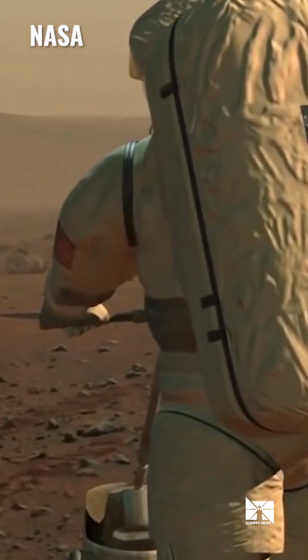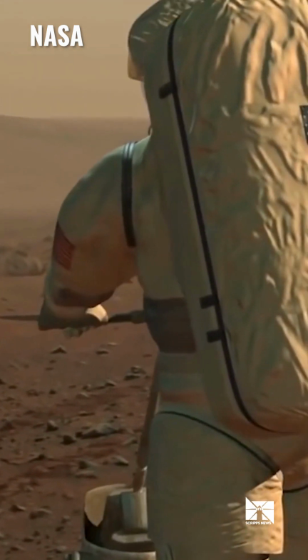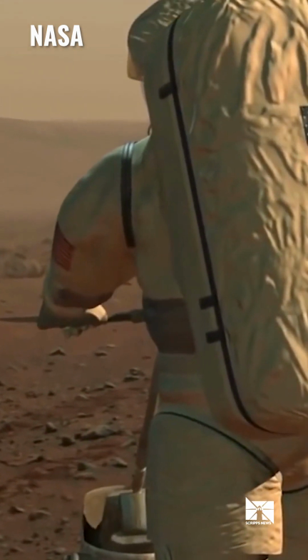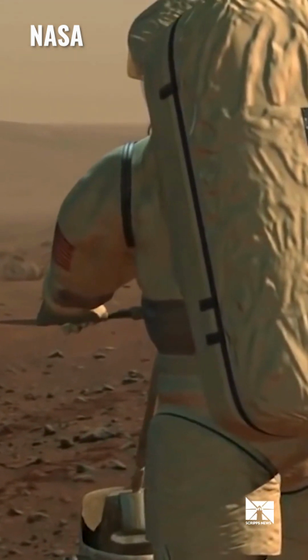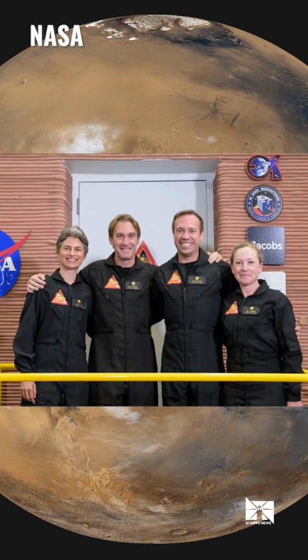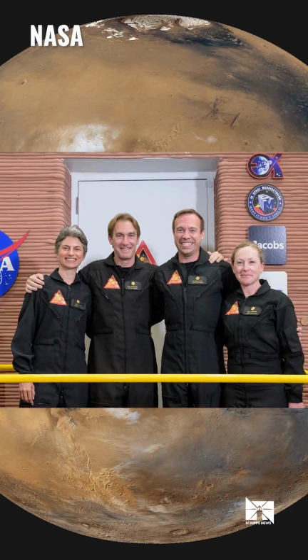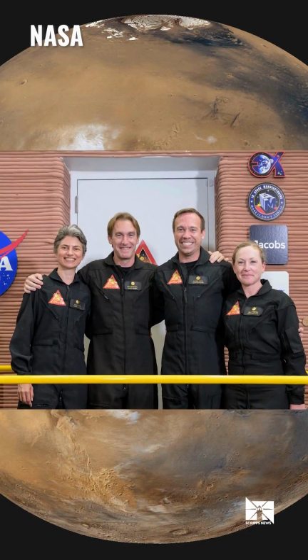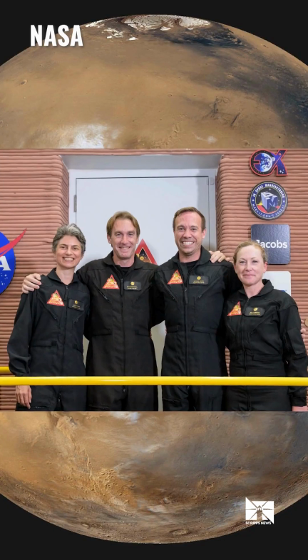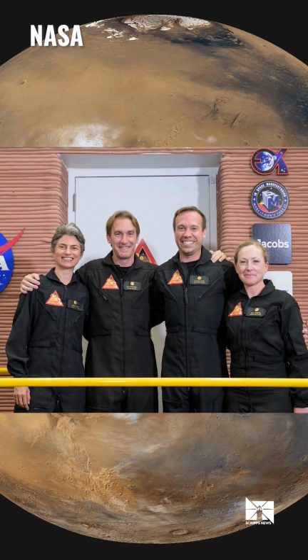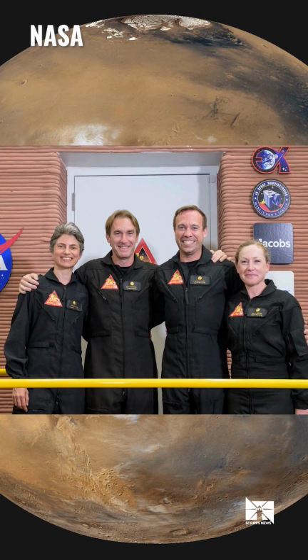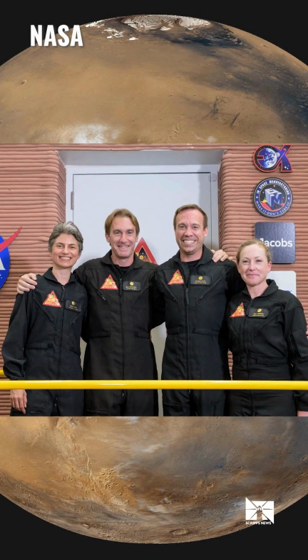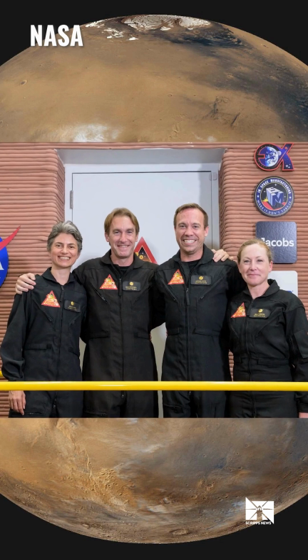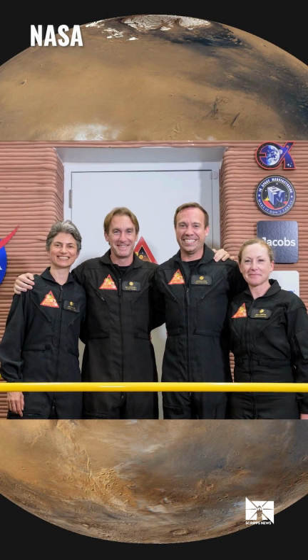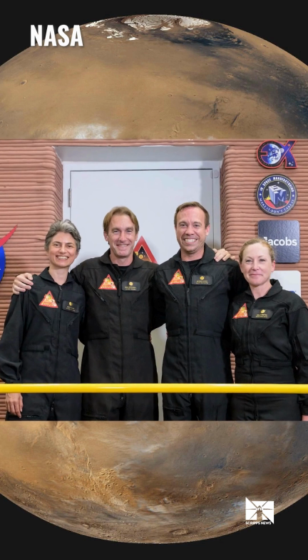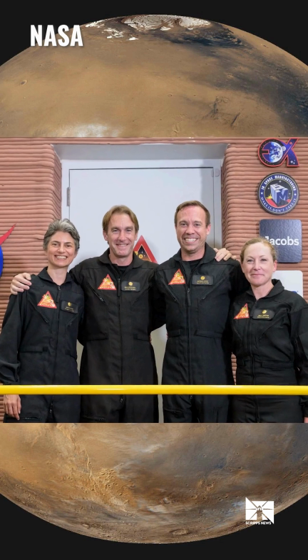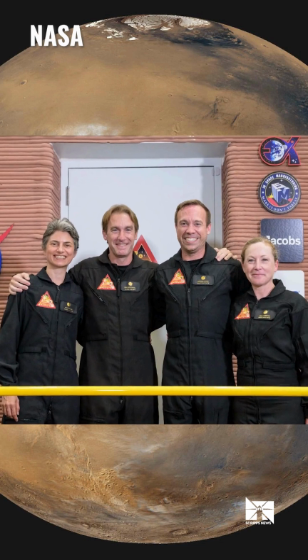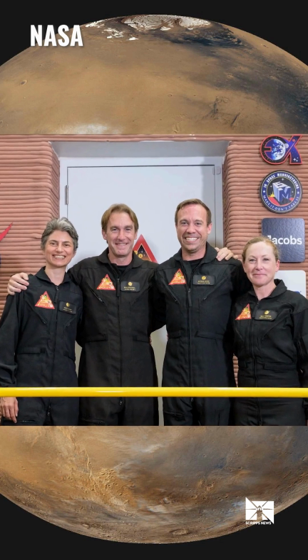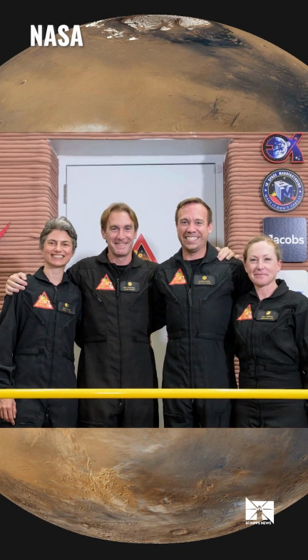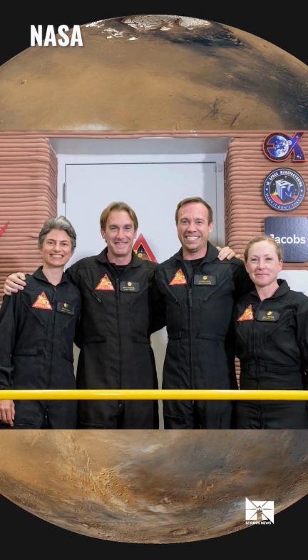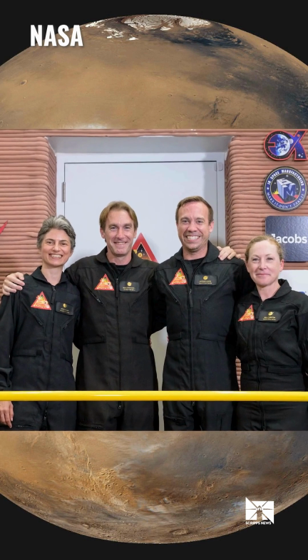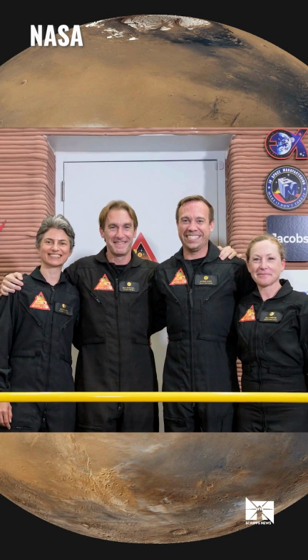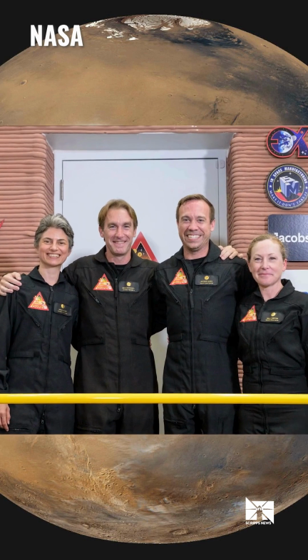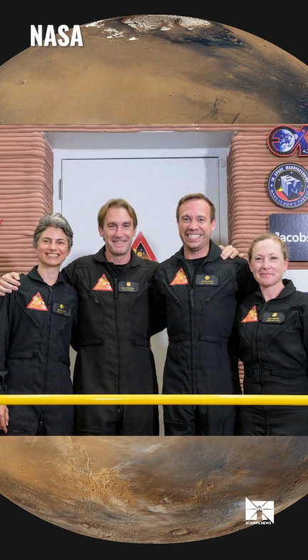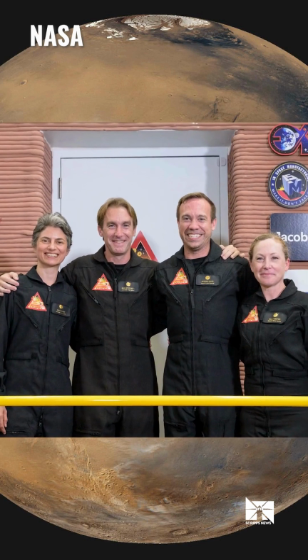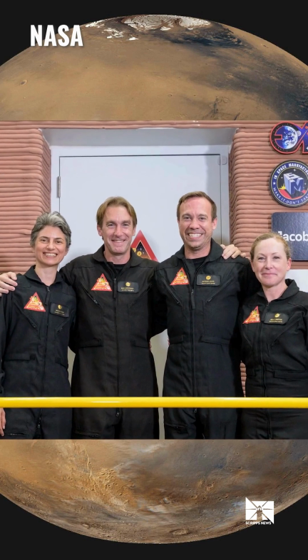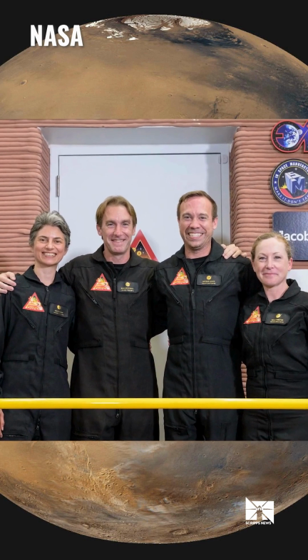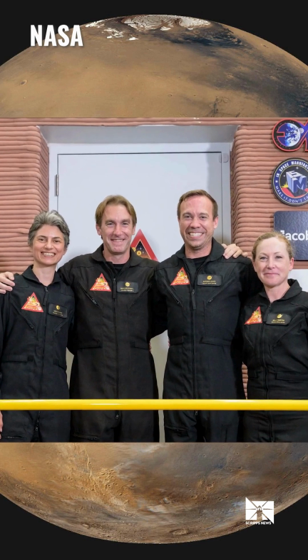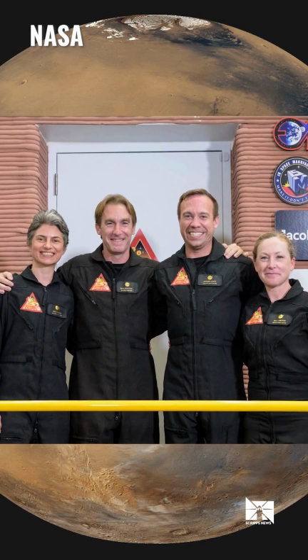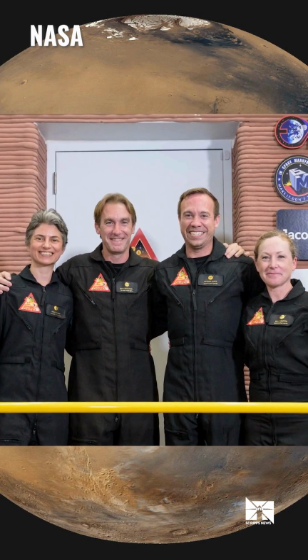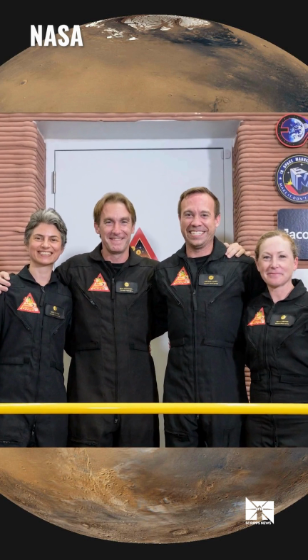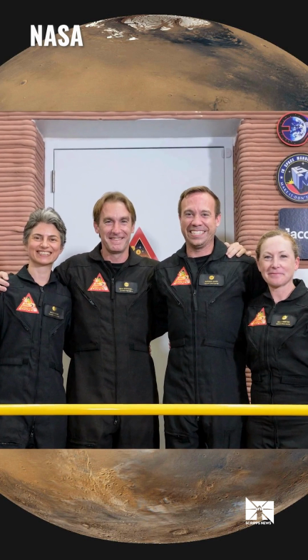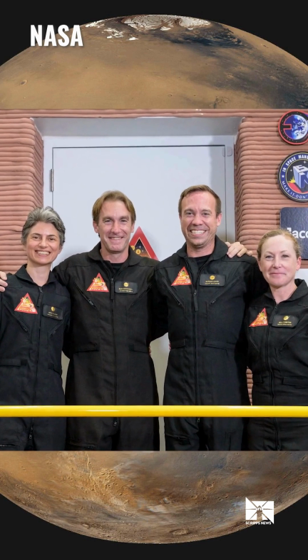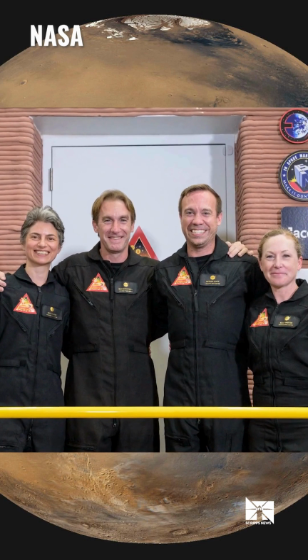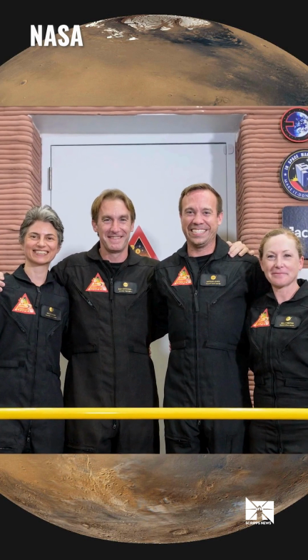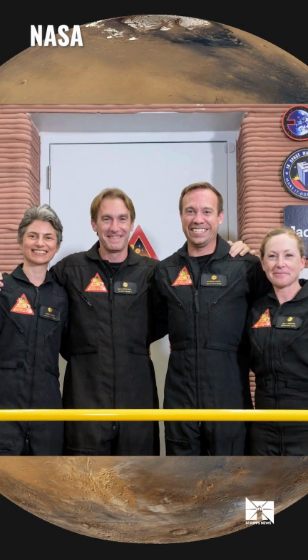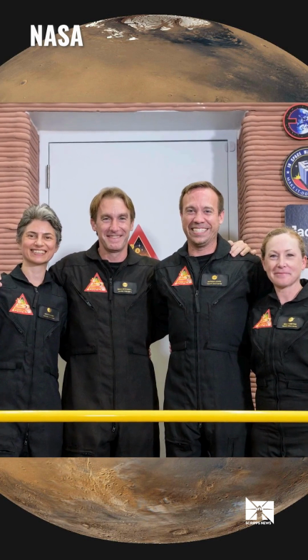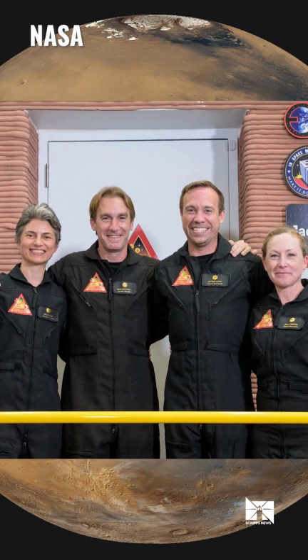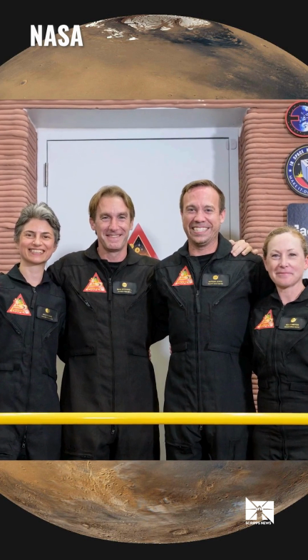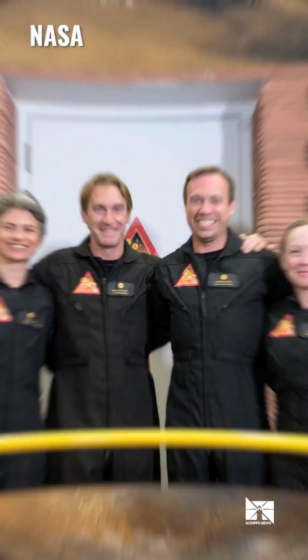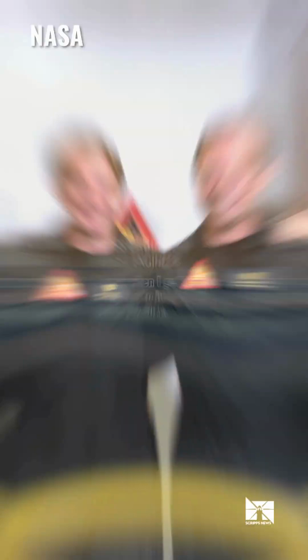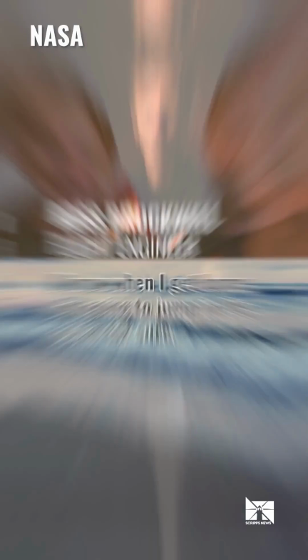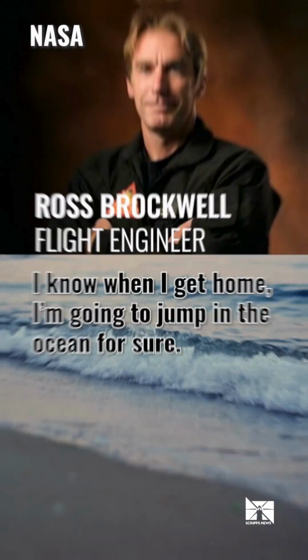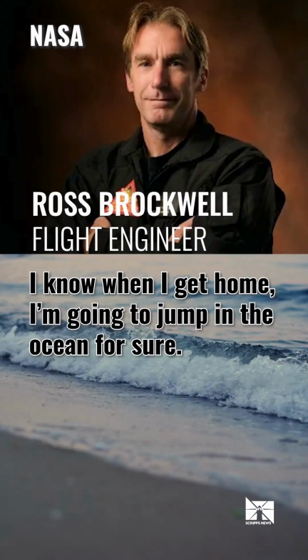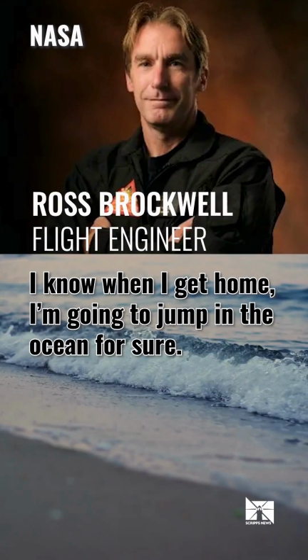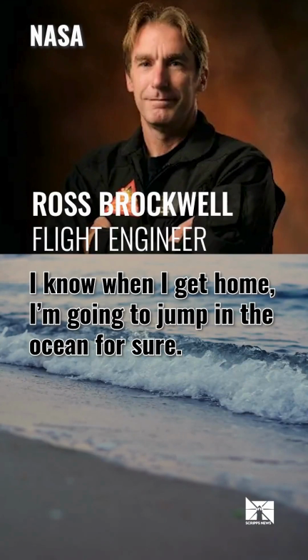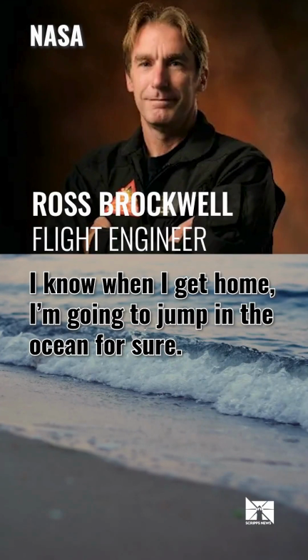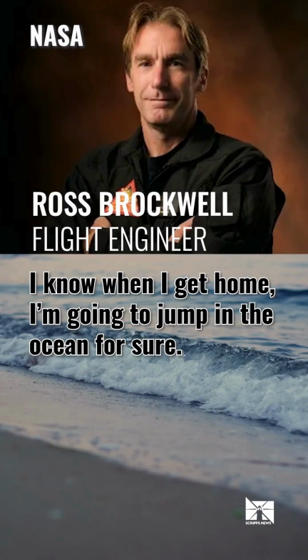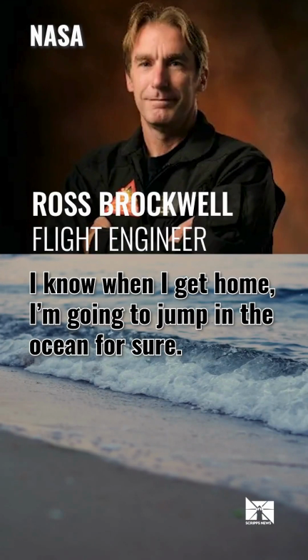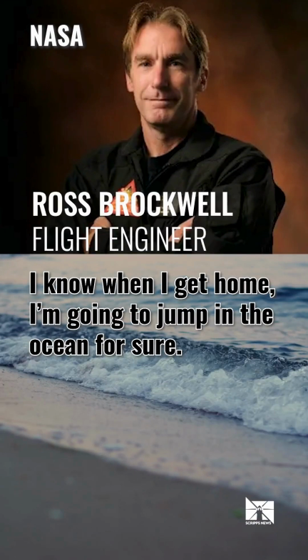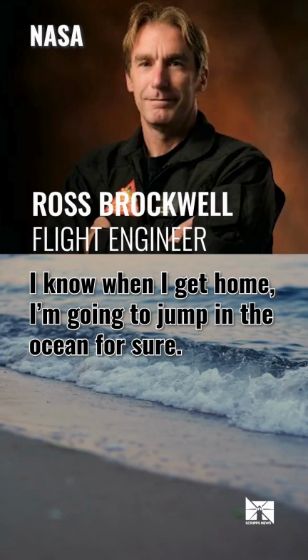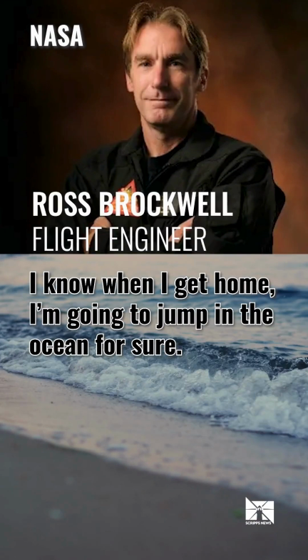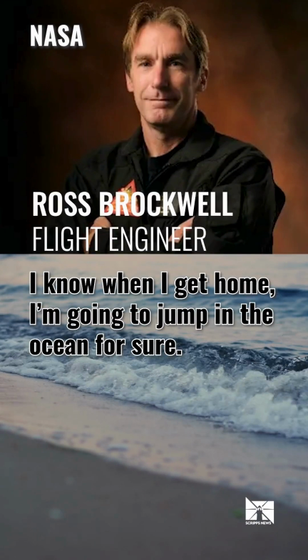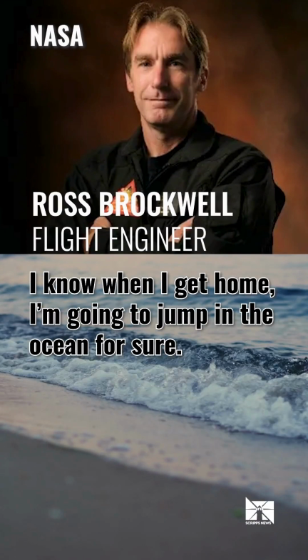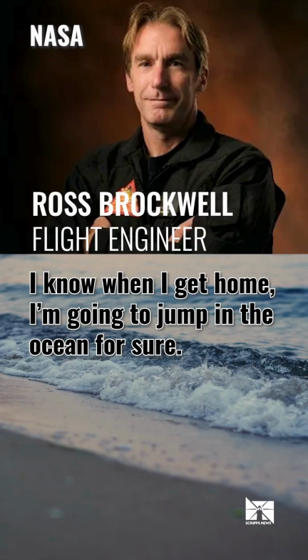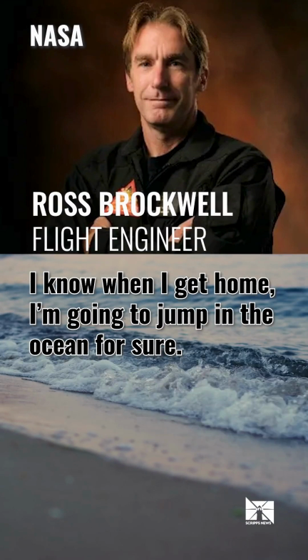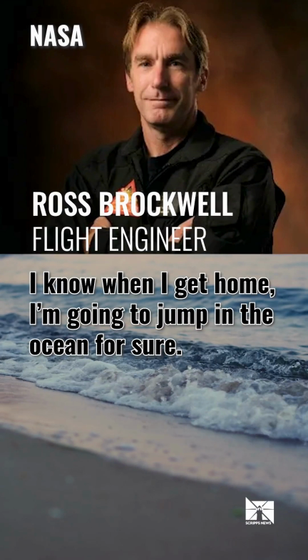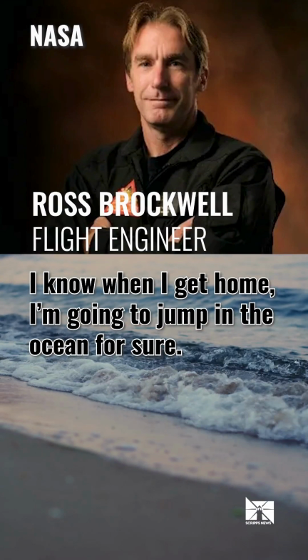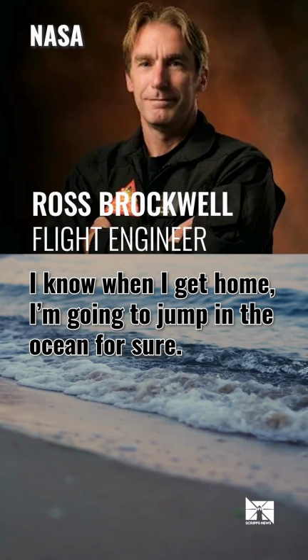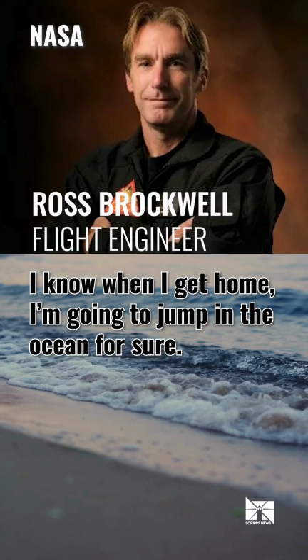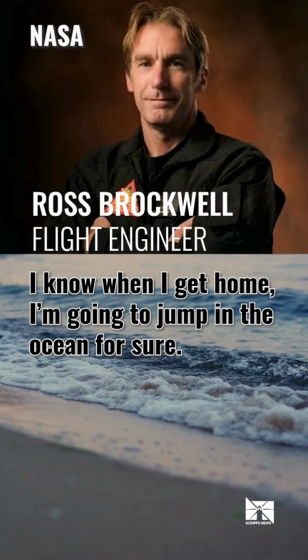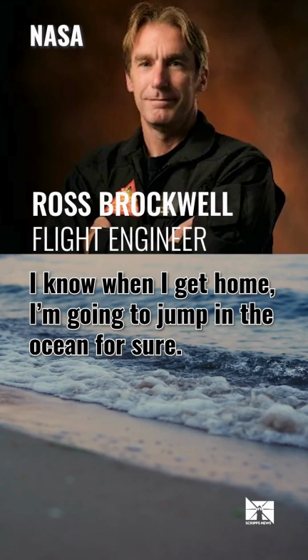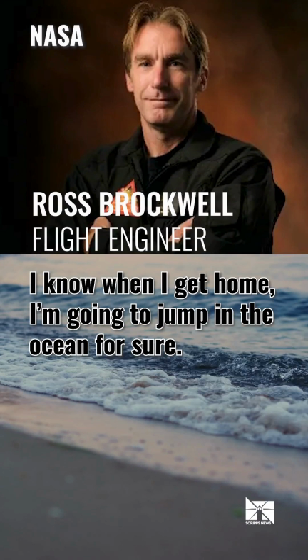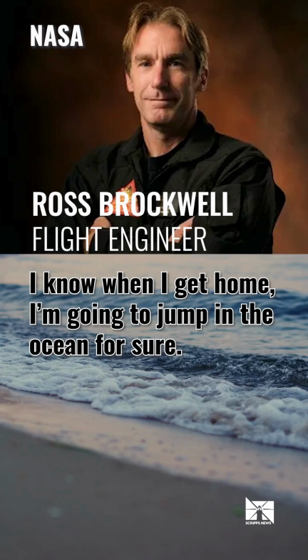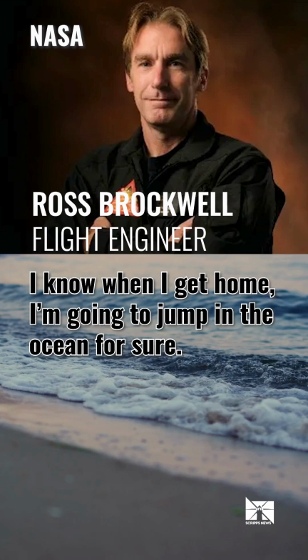The crew says they are looking forward to their return to Earth. "I know when I get home, I'm going to jump in the ocean for sure."